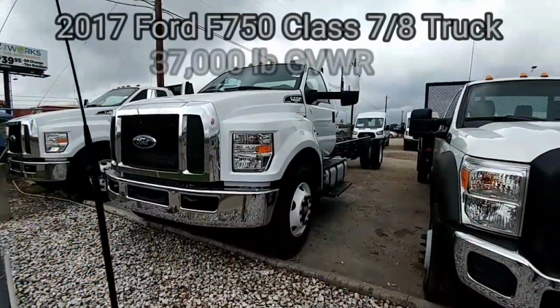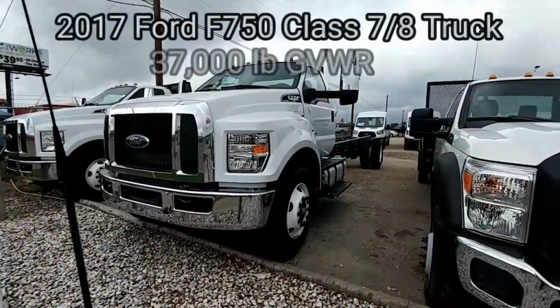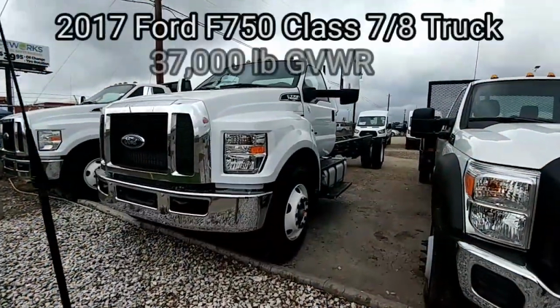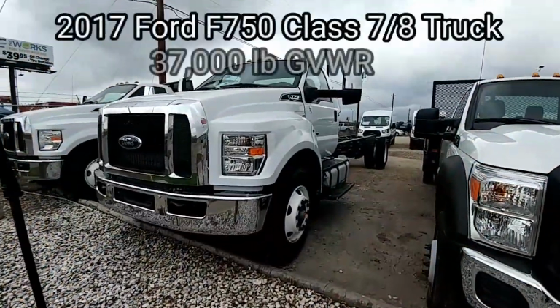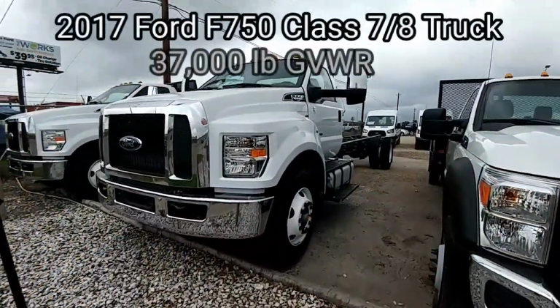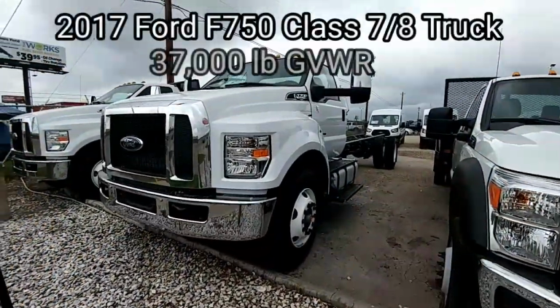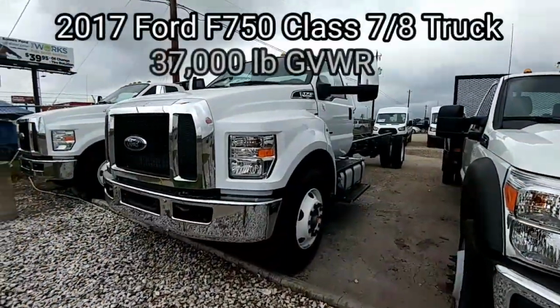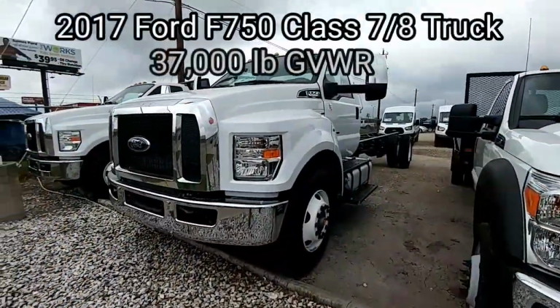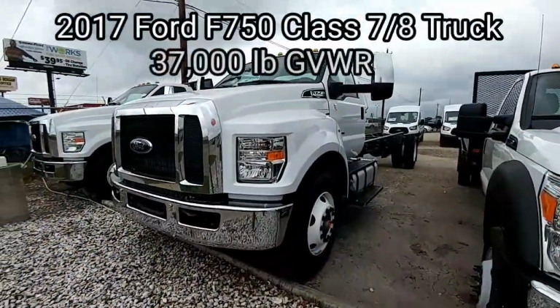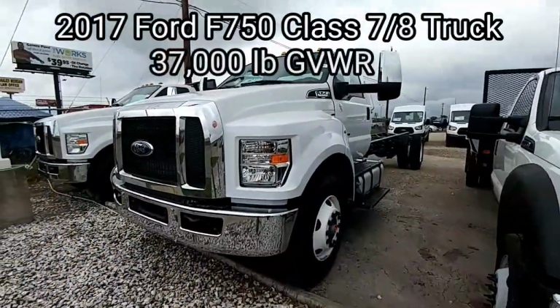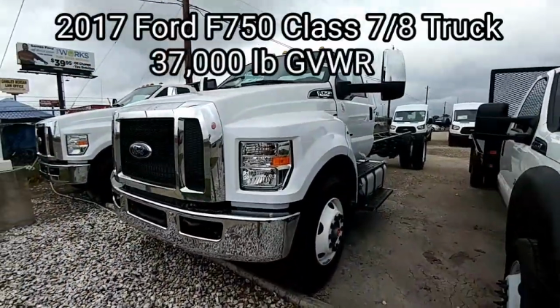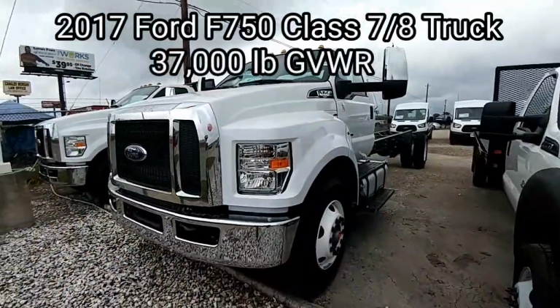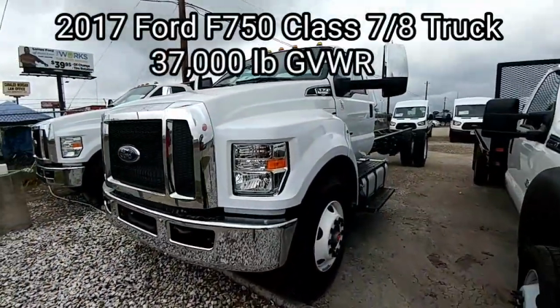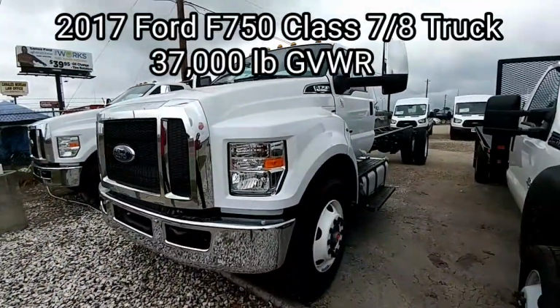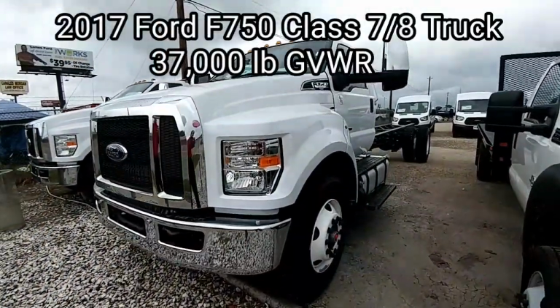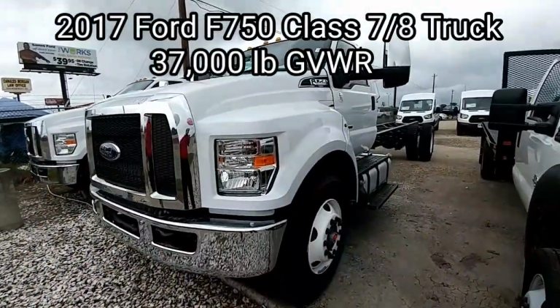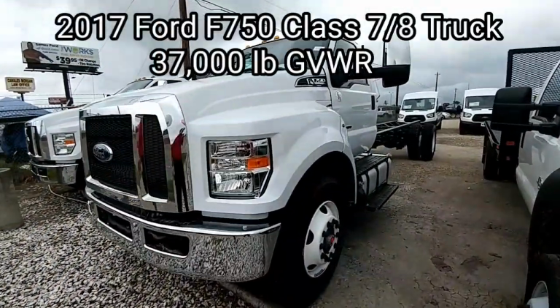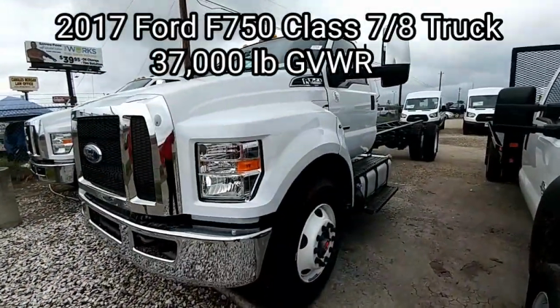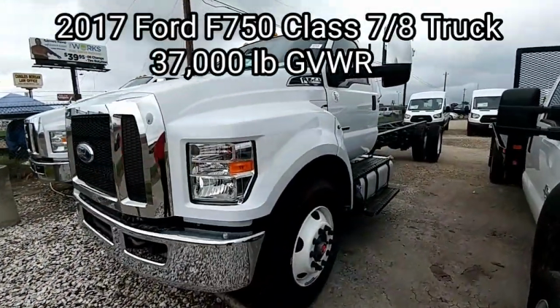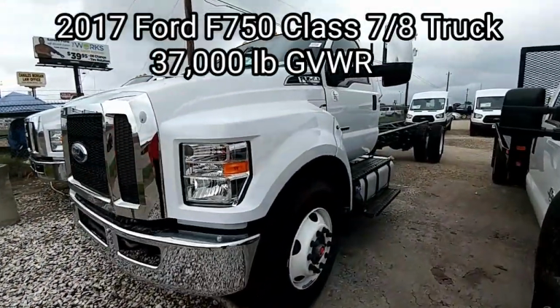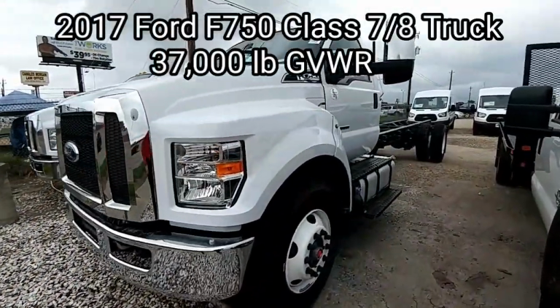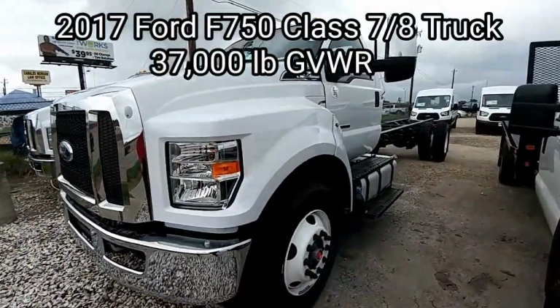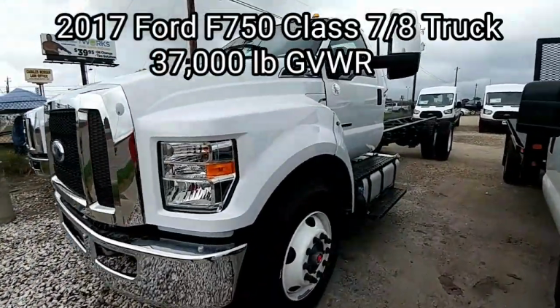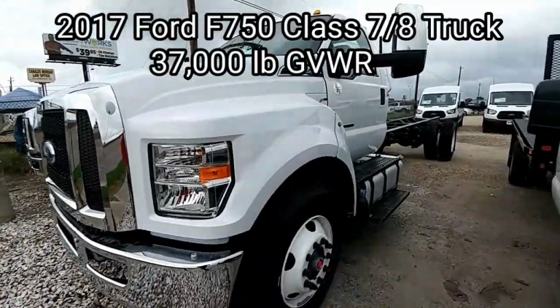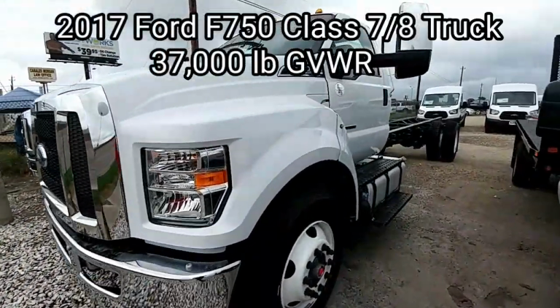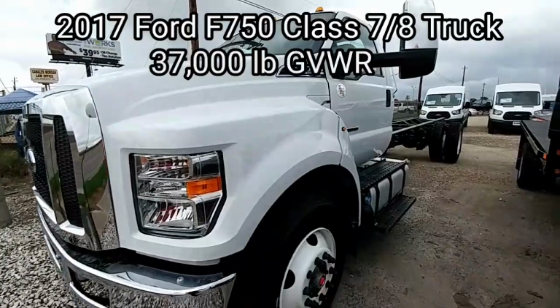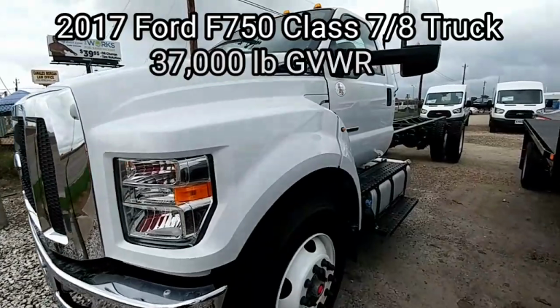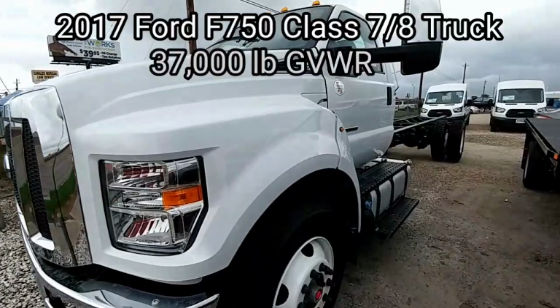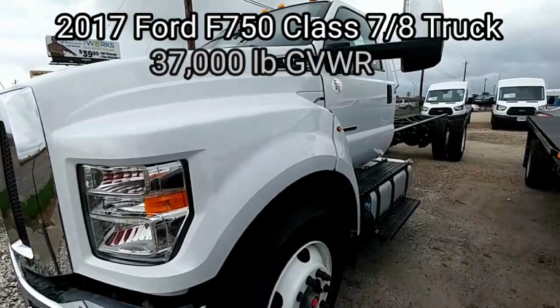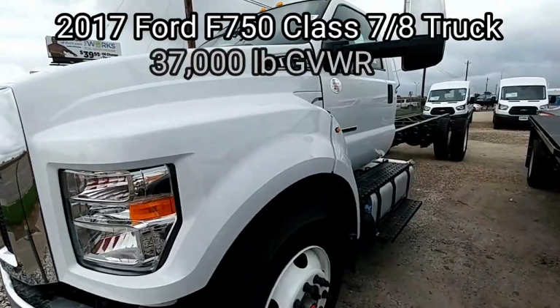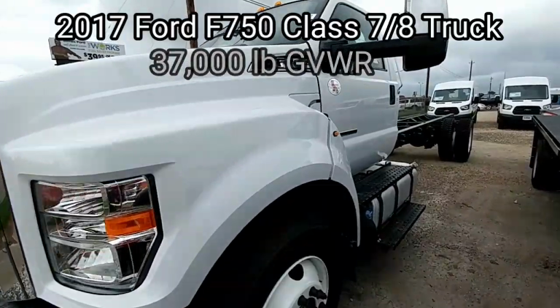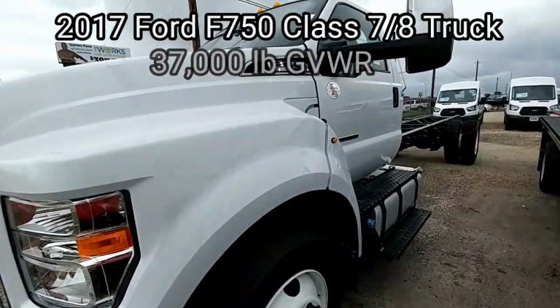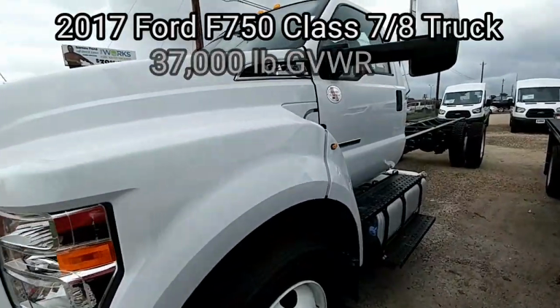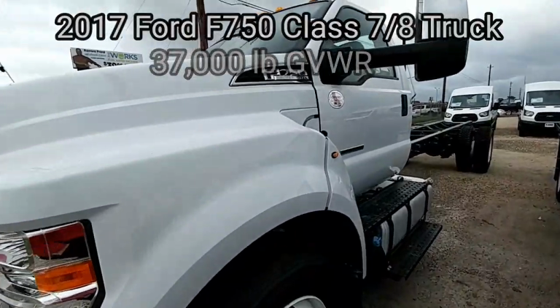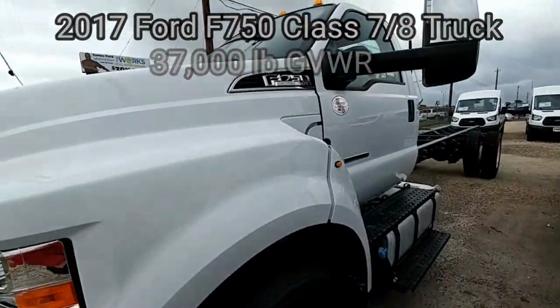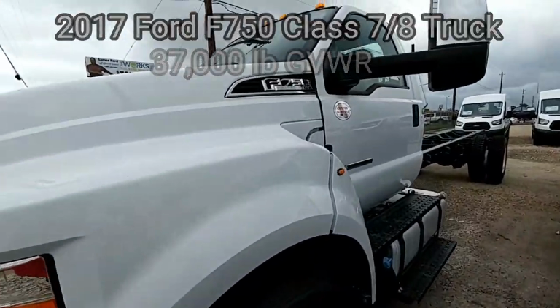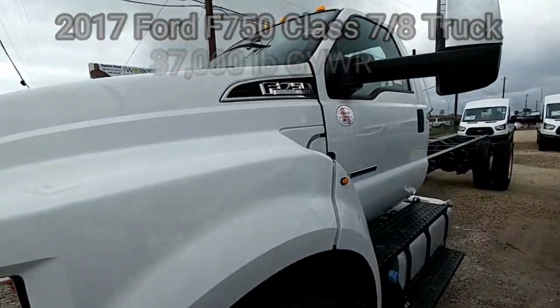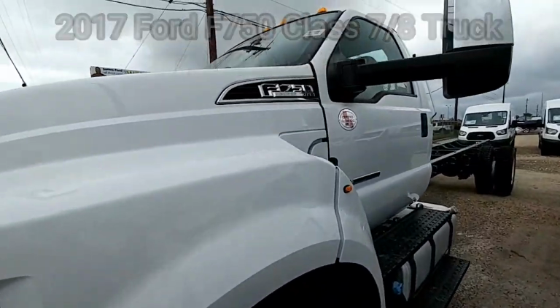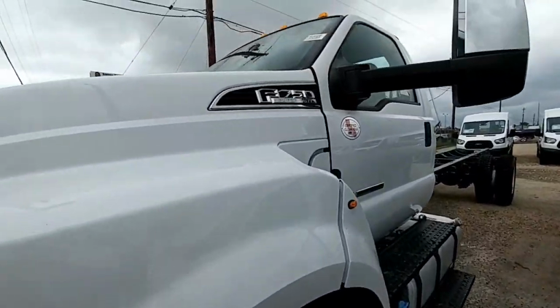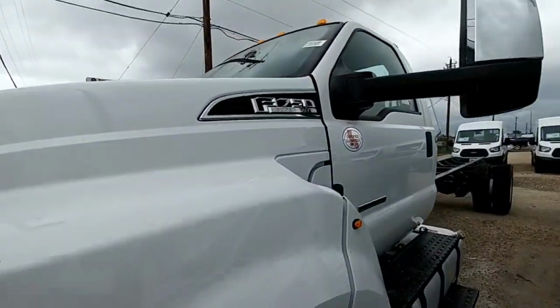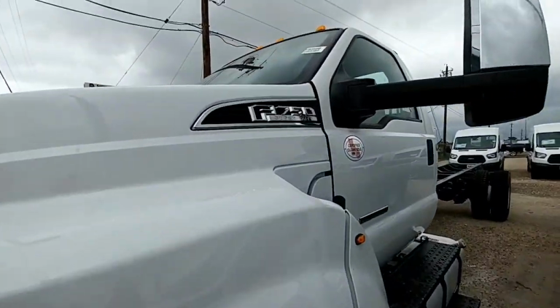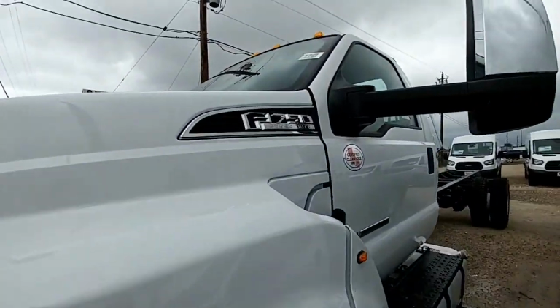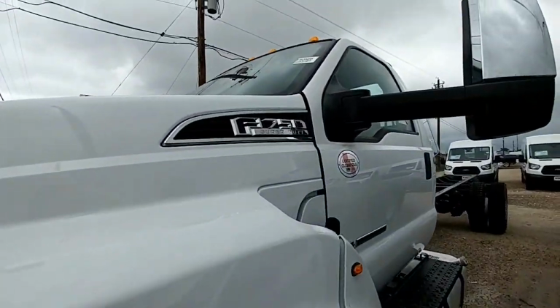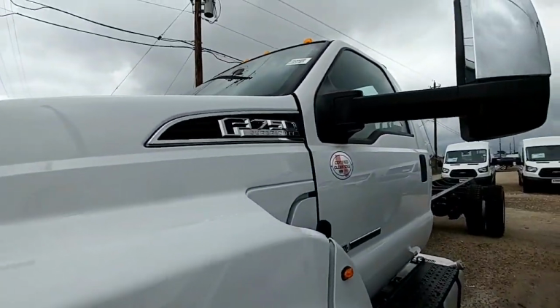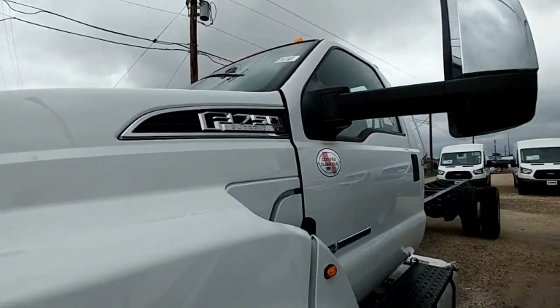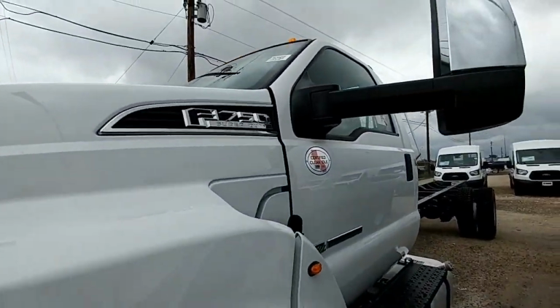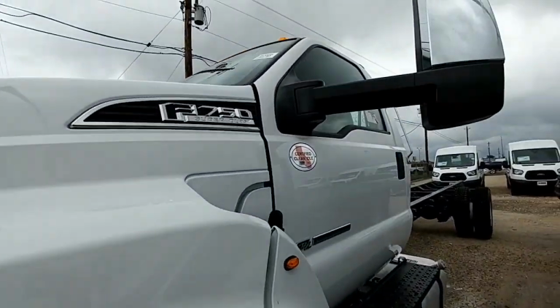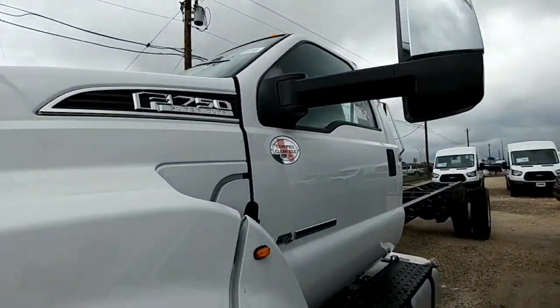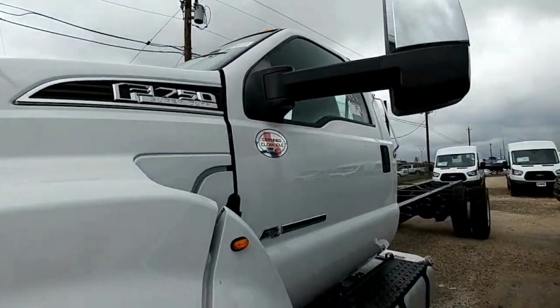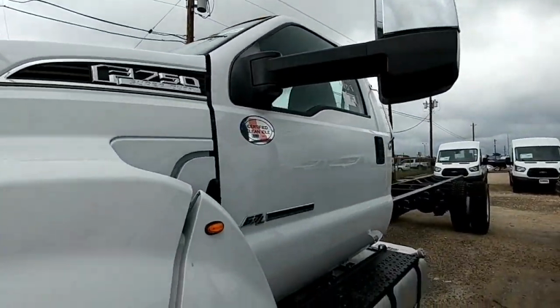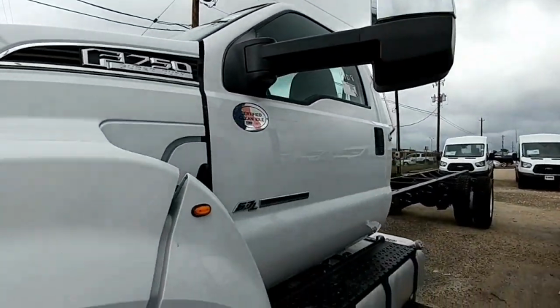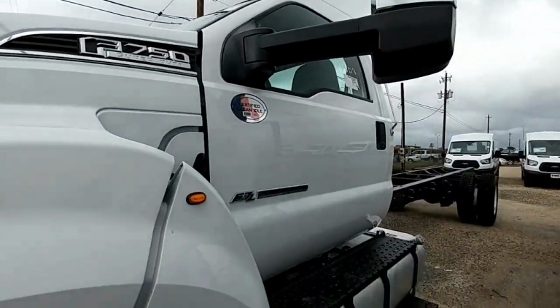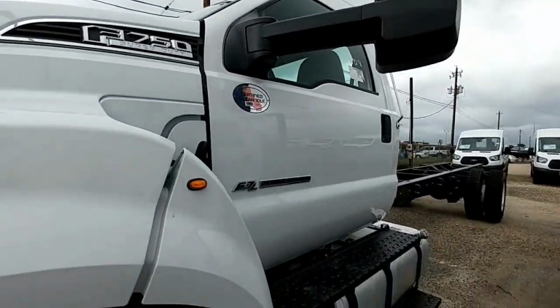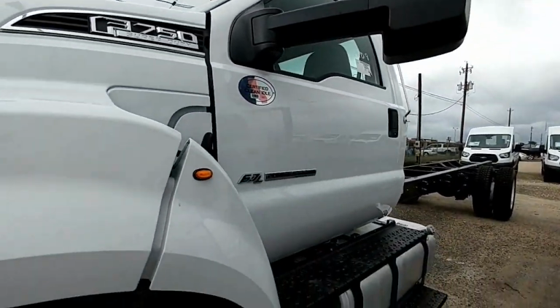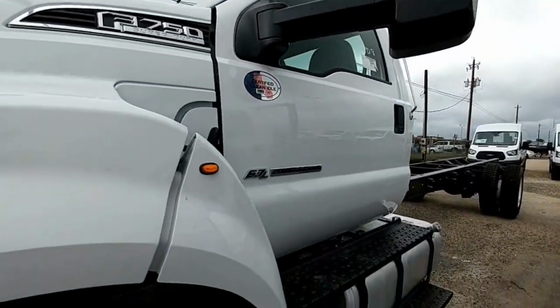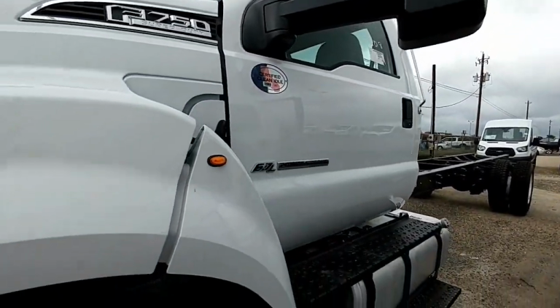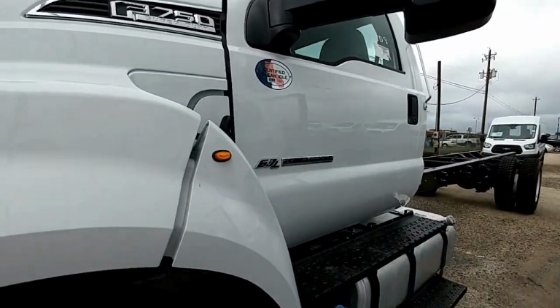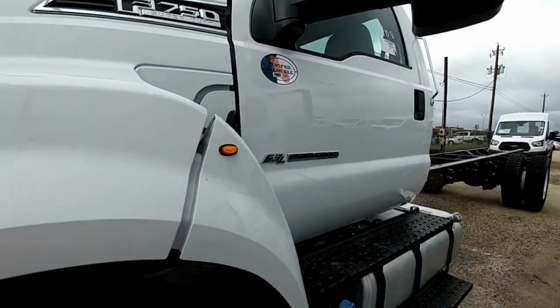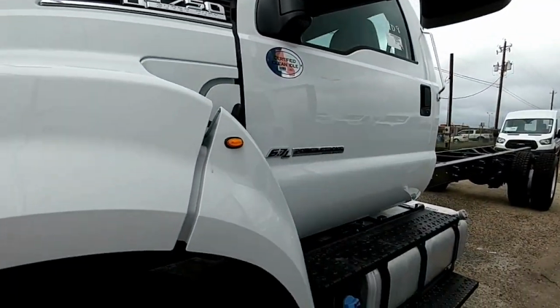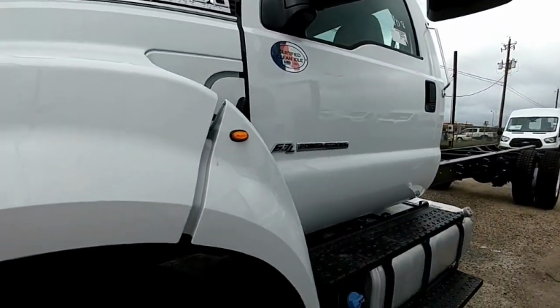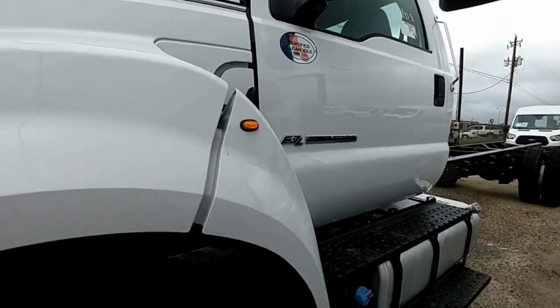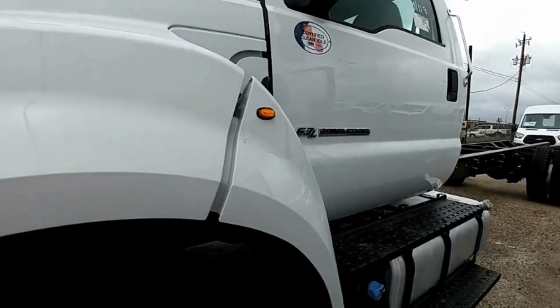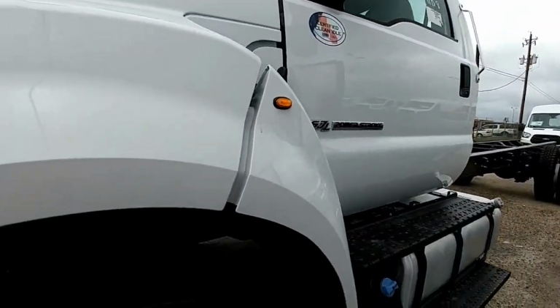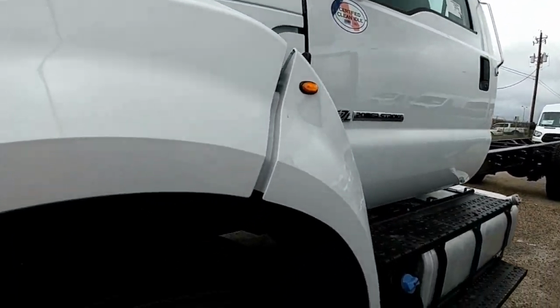Good morning everyone. A lot of folks have asked me to do a review on the F750 Super Duty truck.